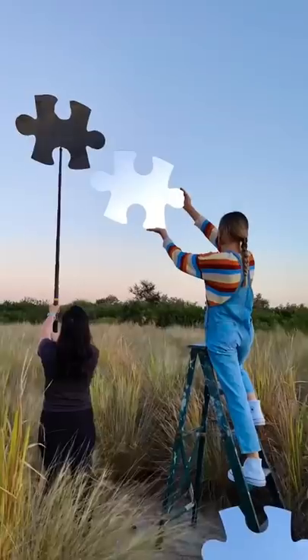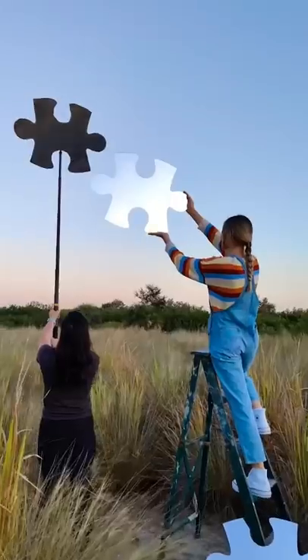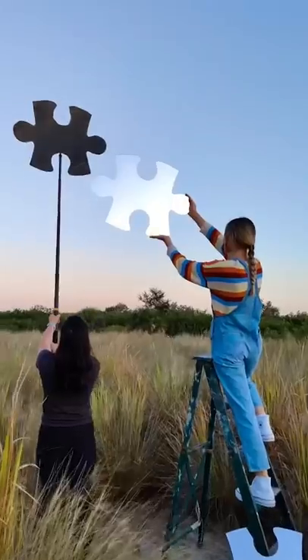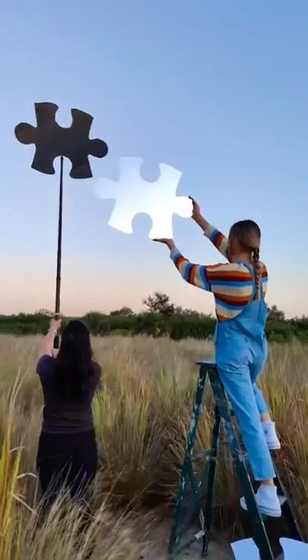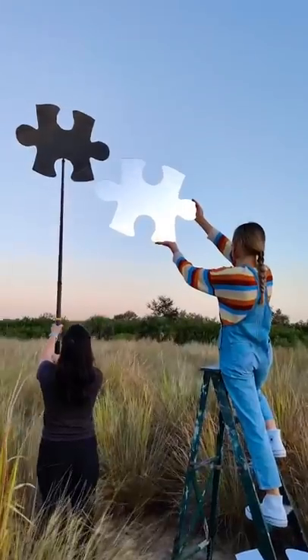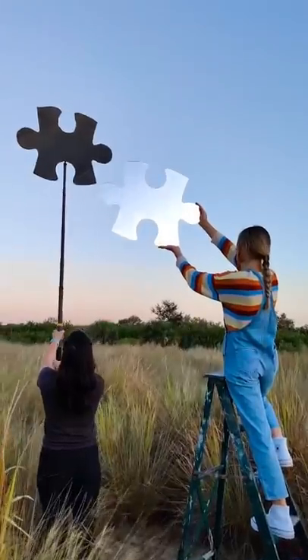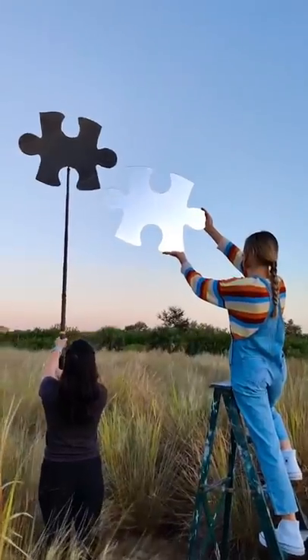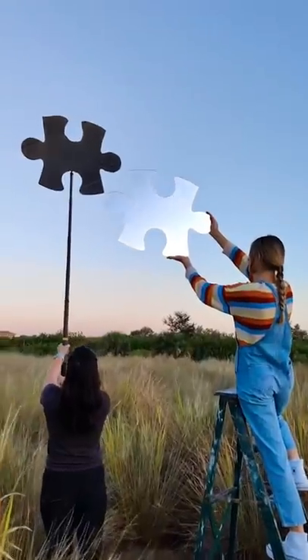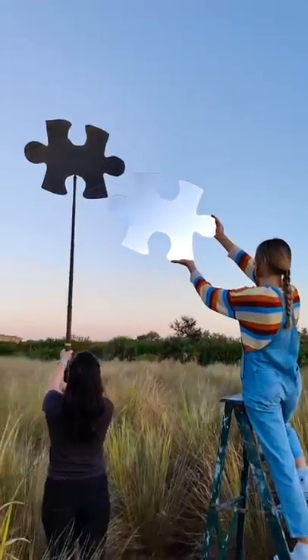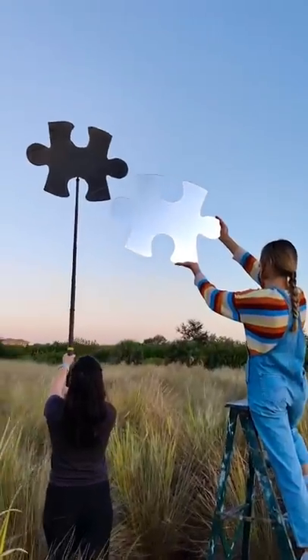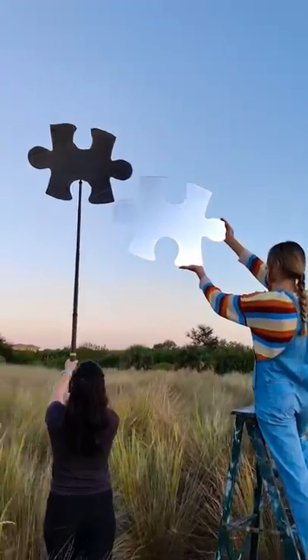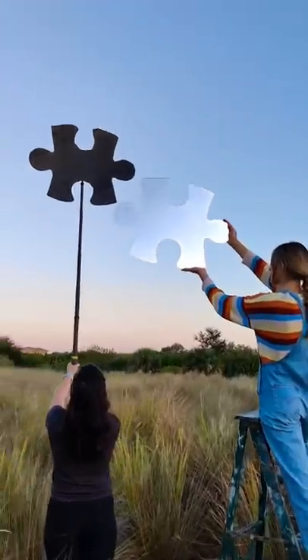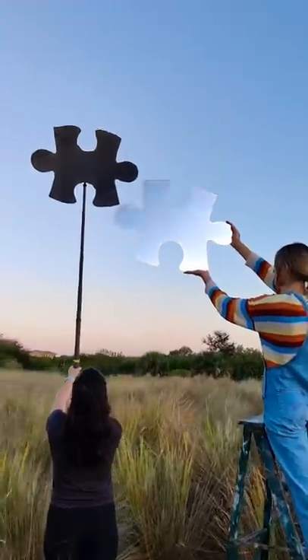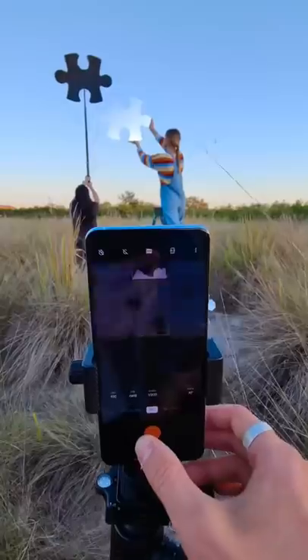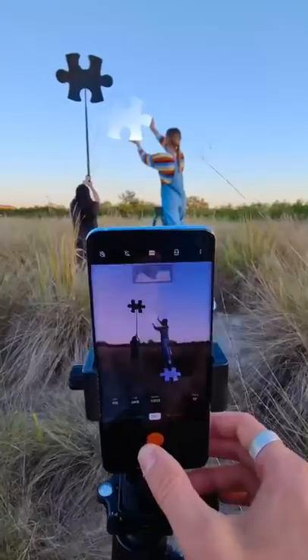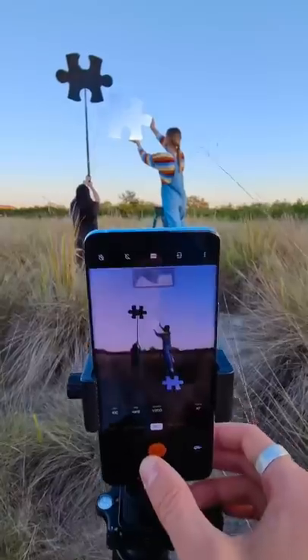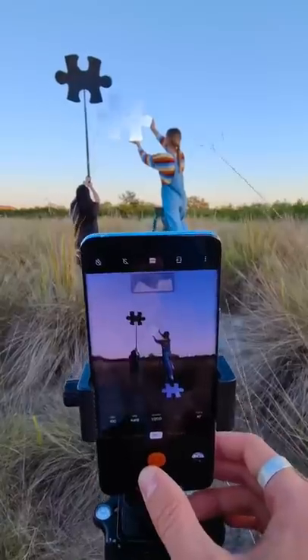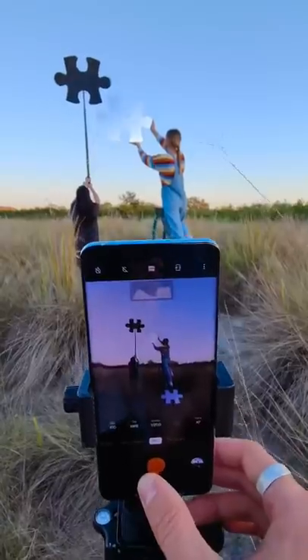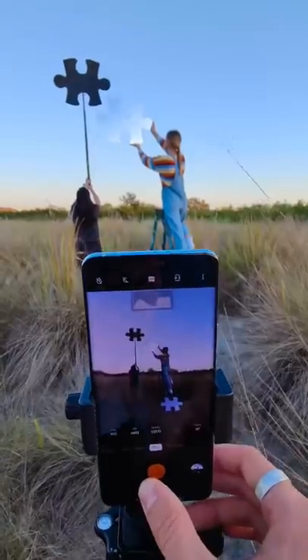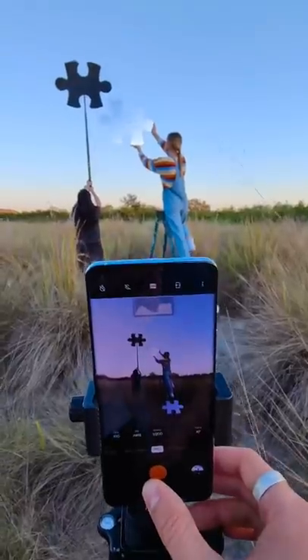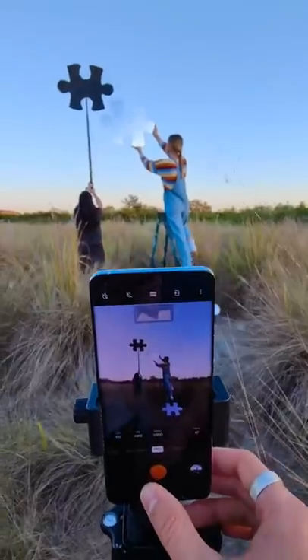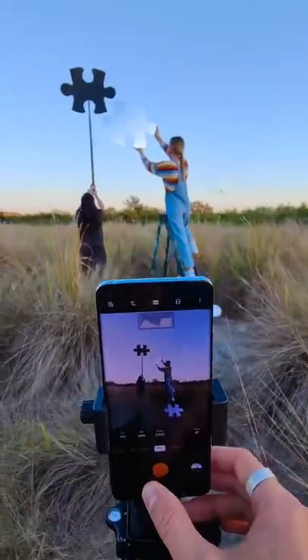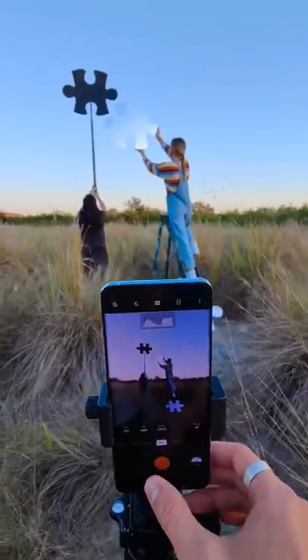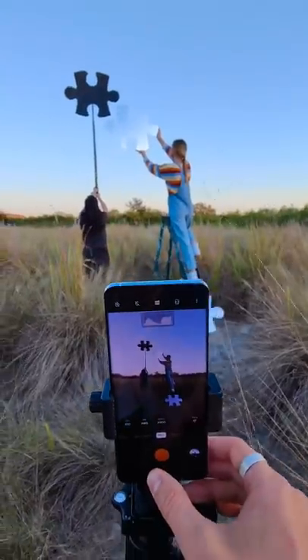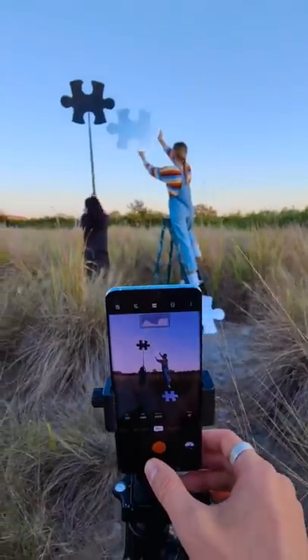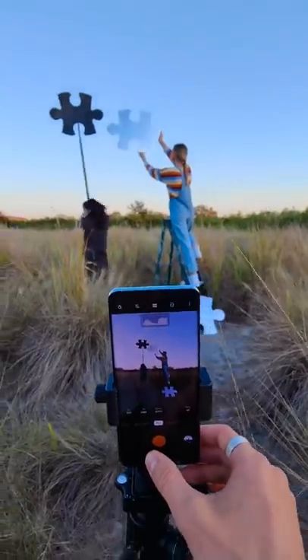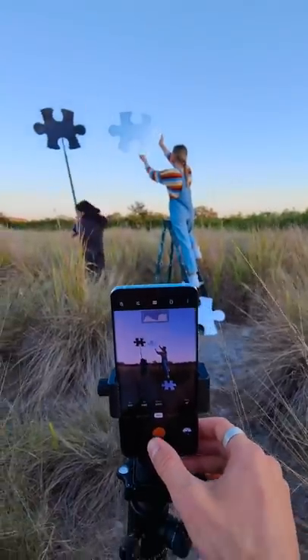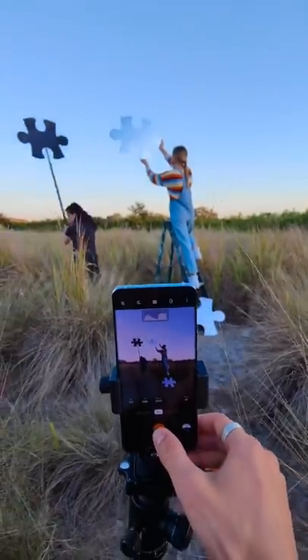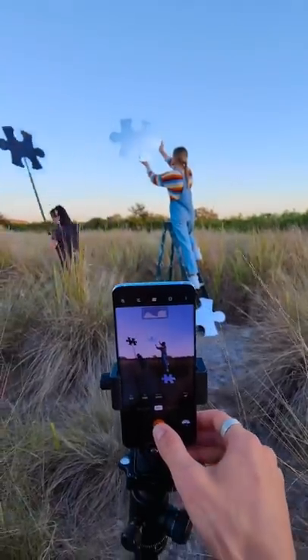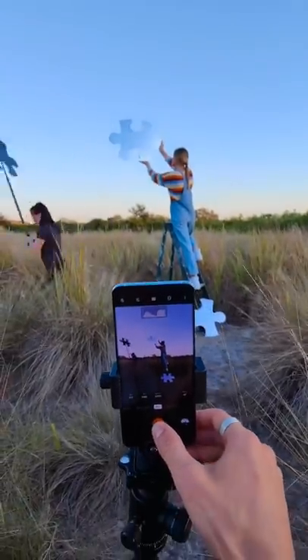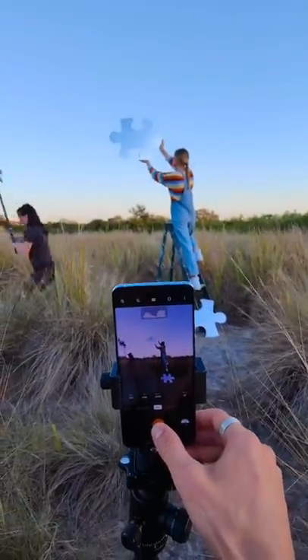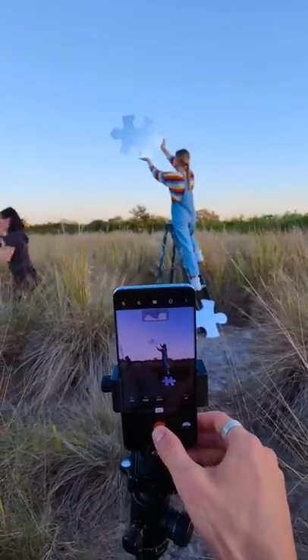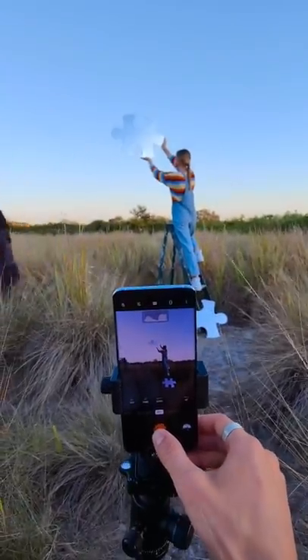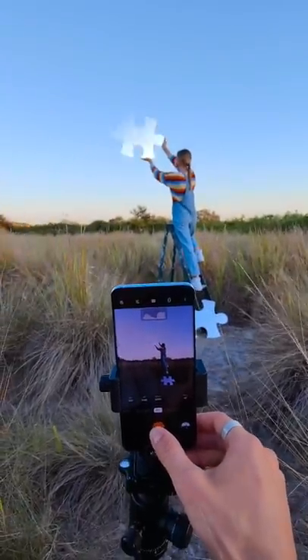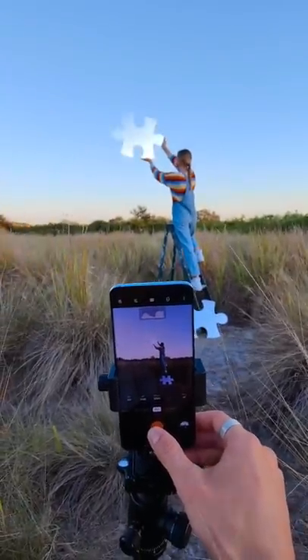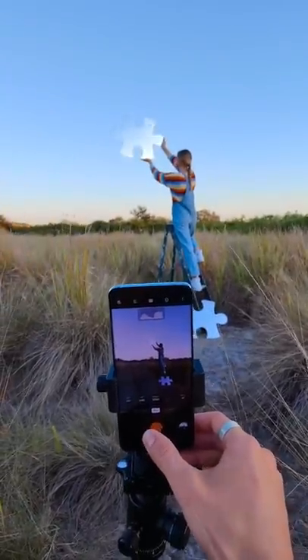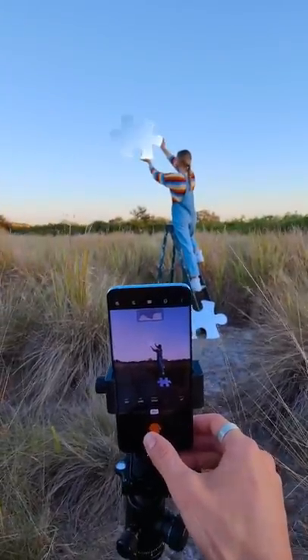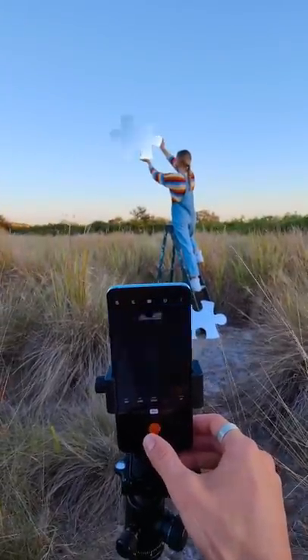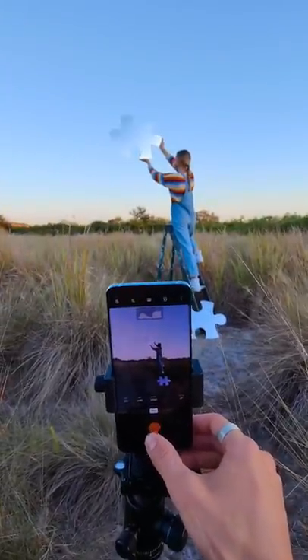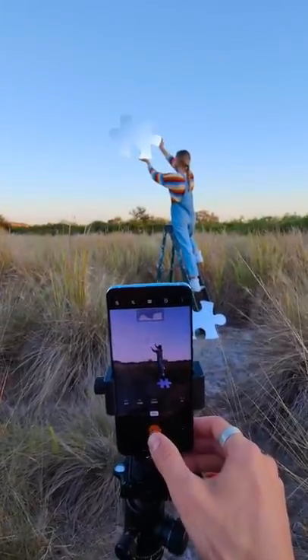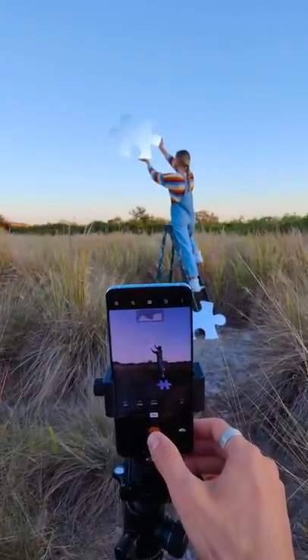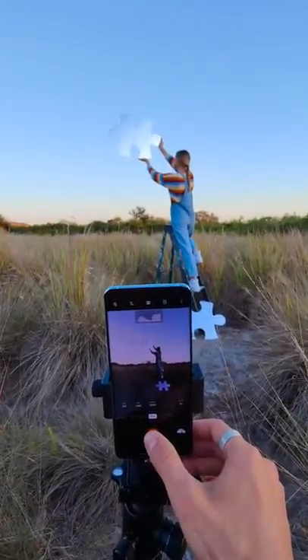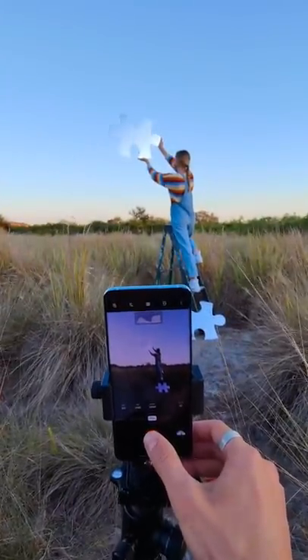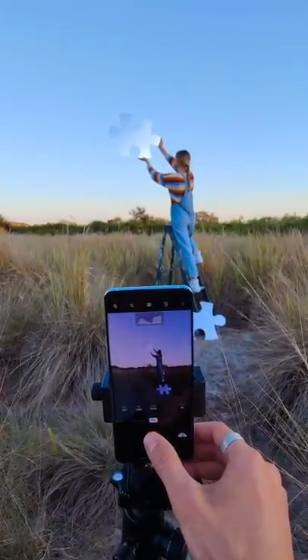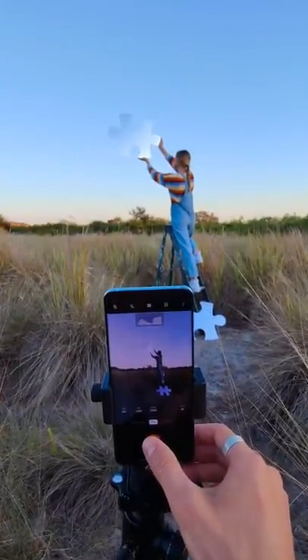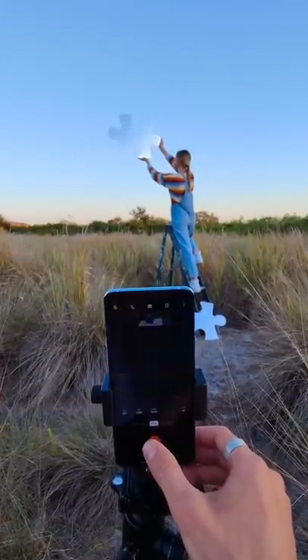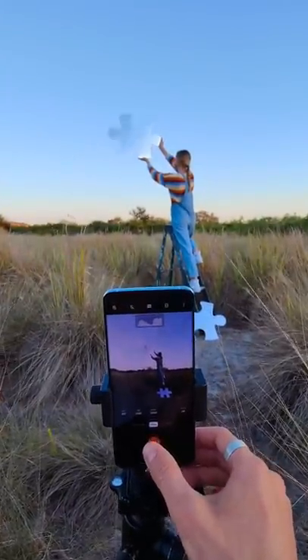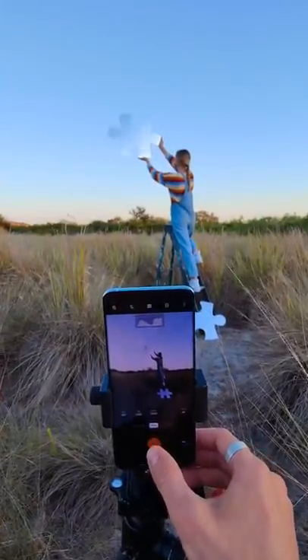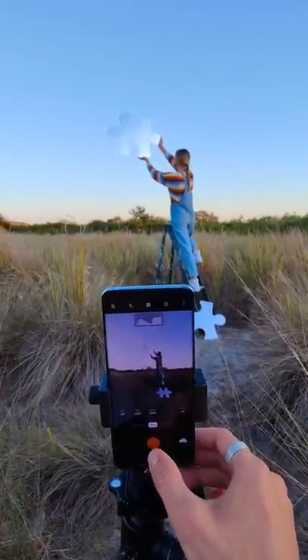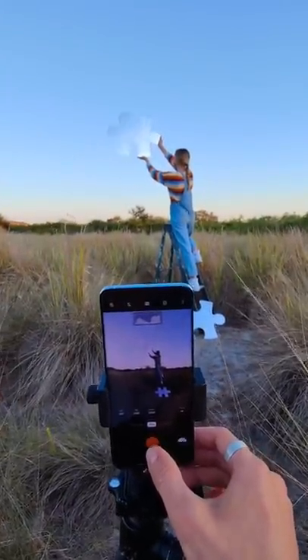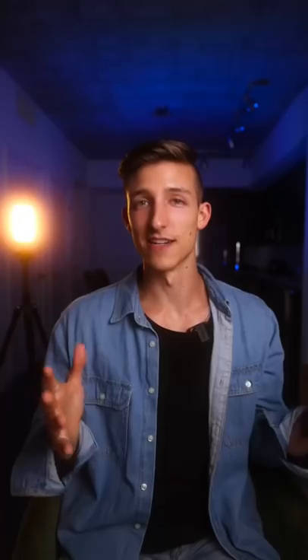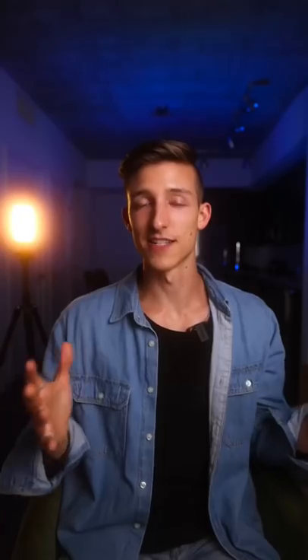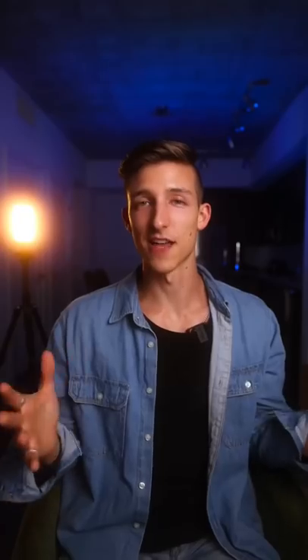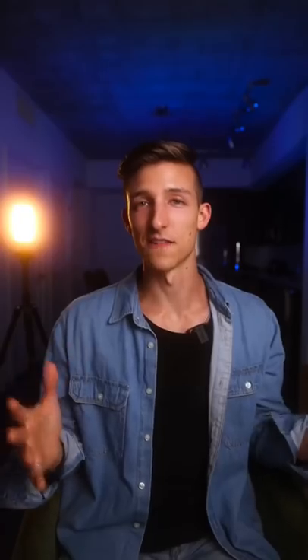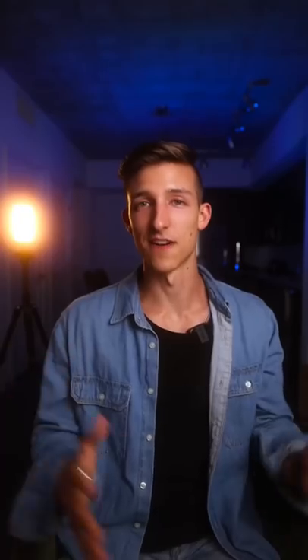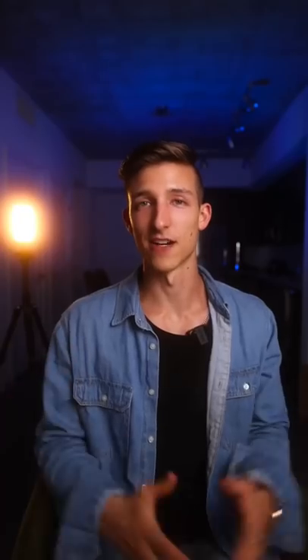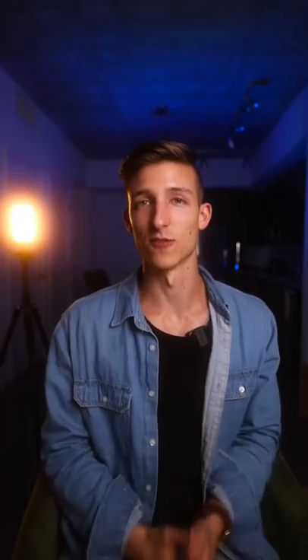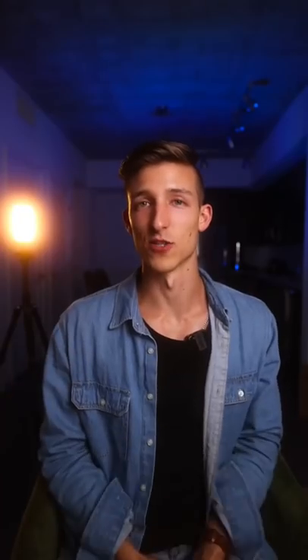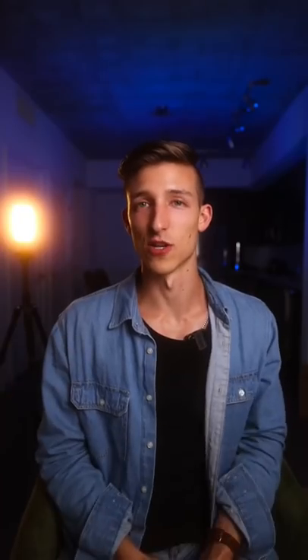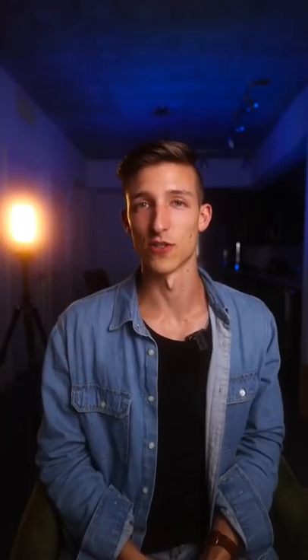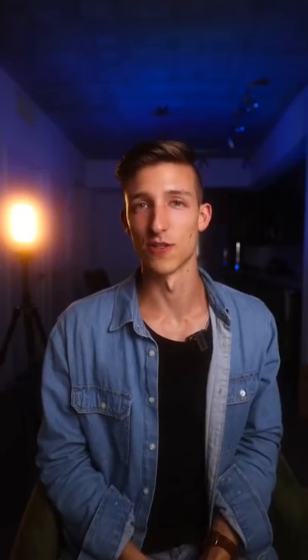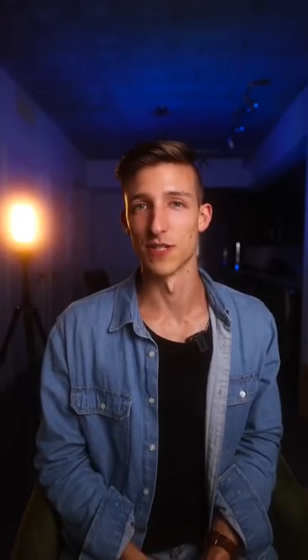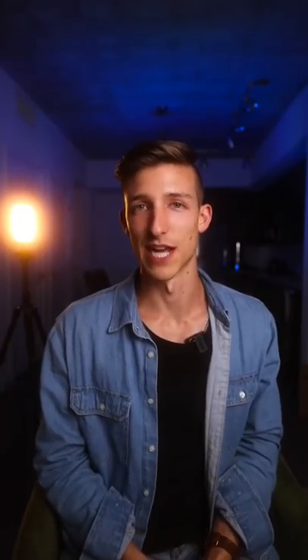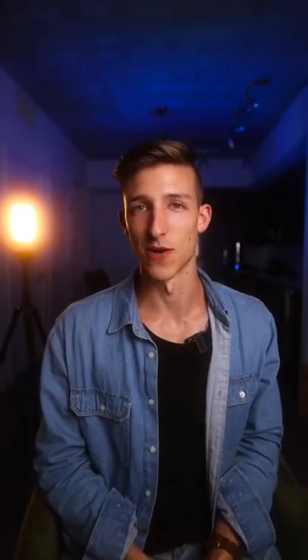I took another photo without the selfie stick right after the first so I could erase the selfie stick later in post. Here's how the final result turned out.